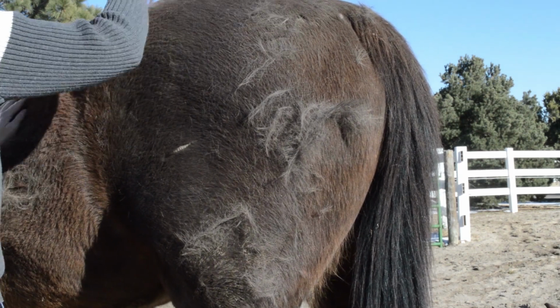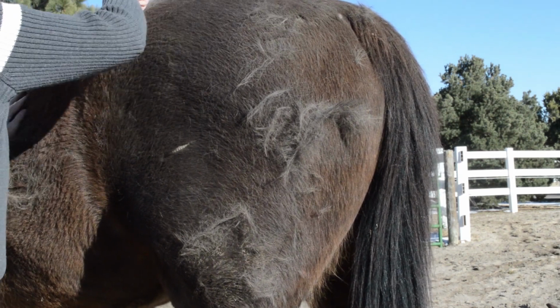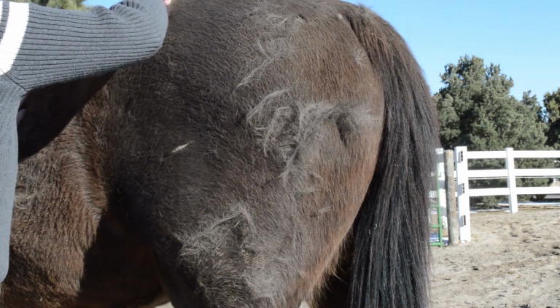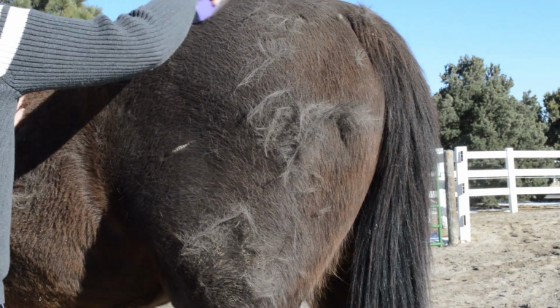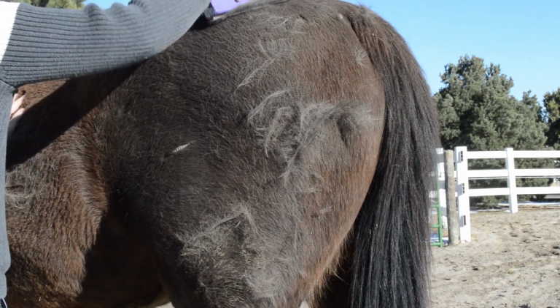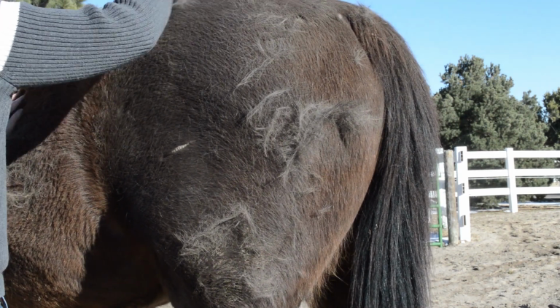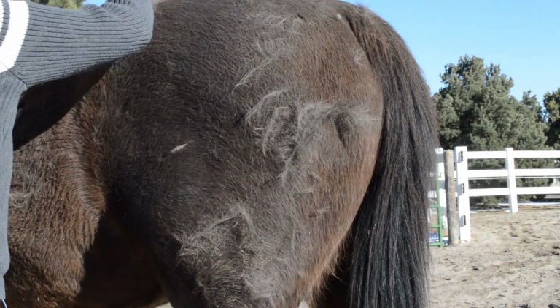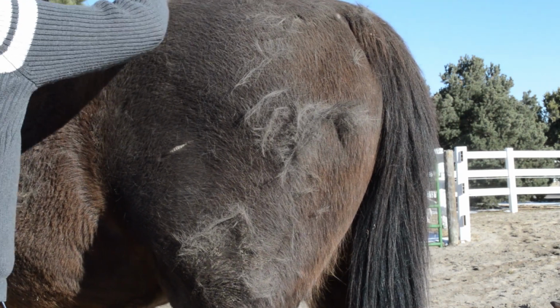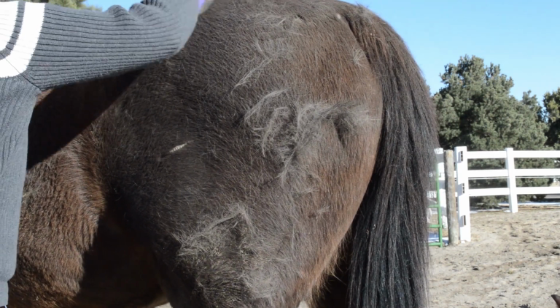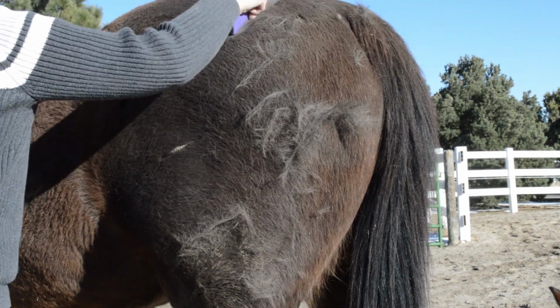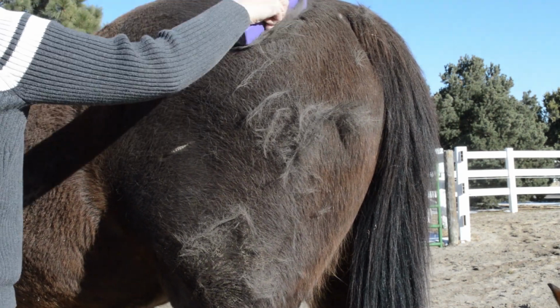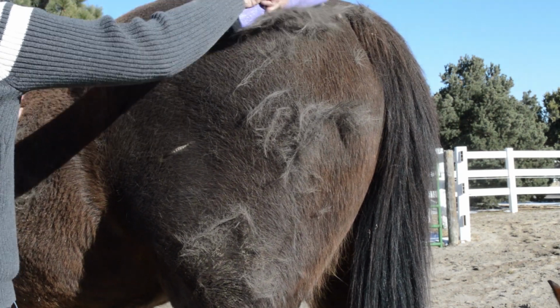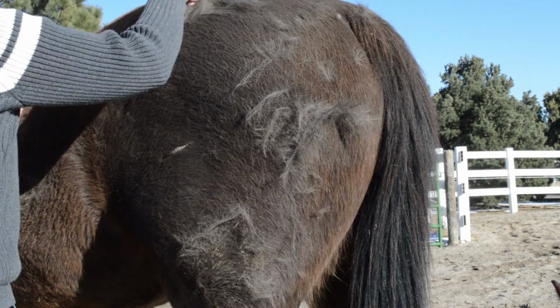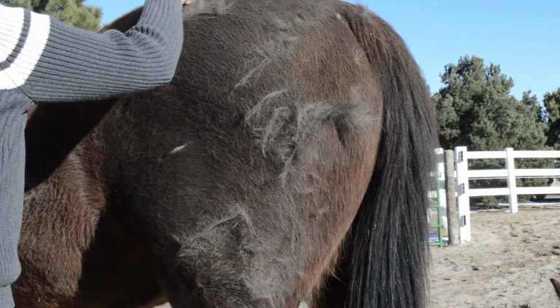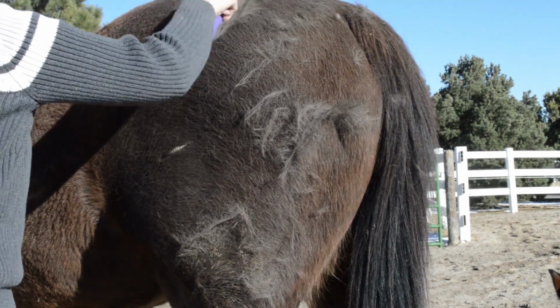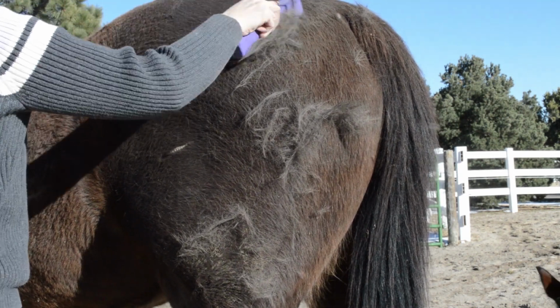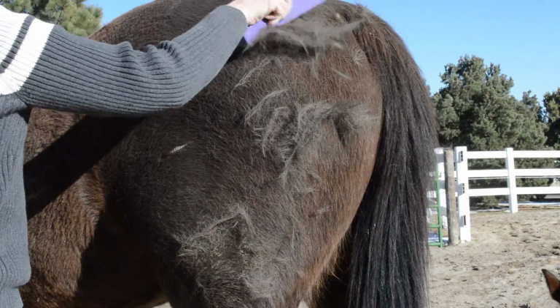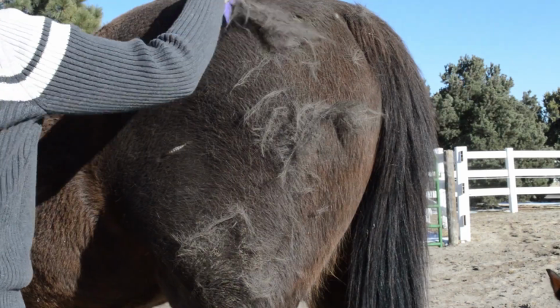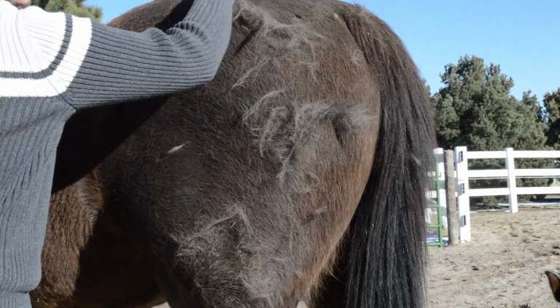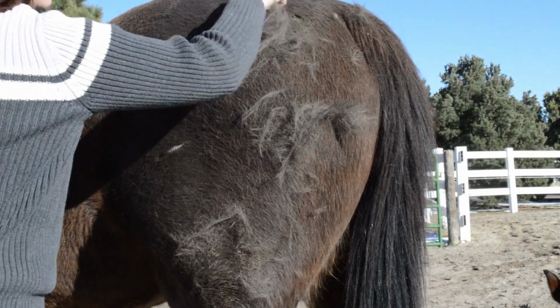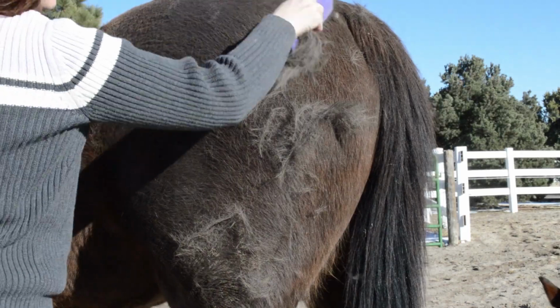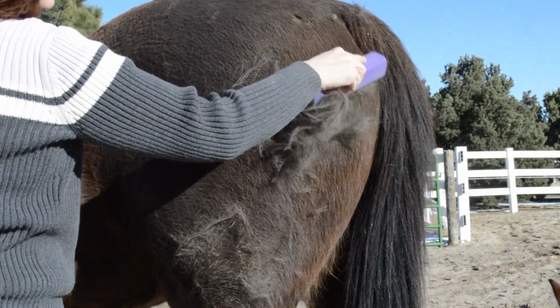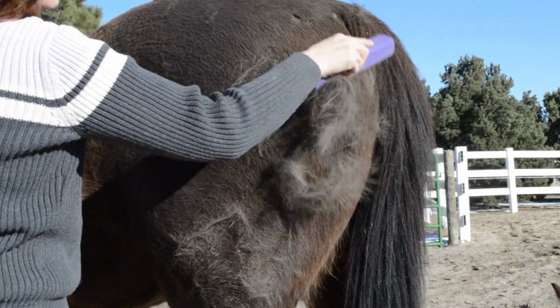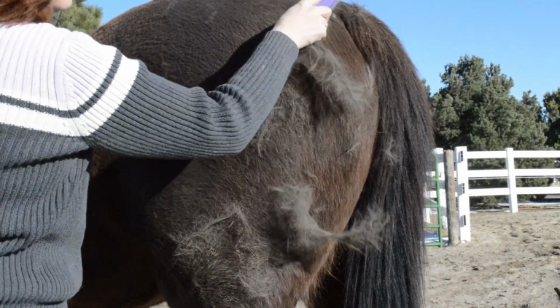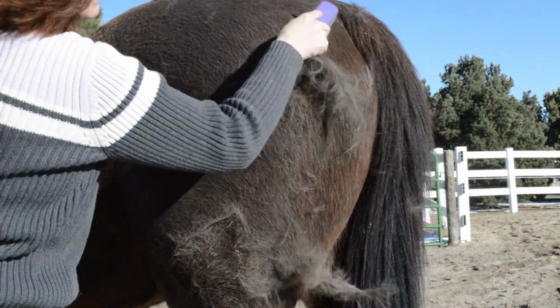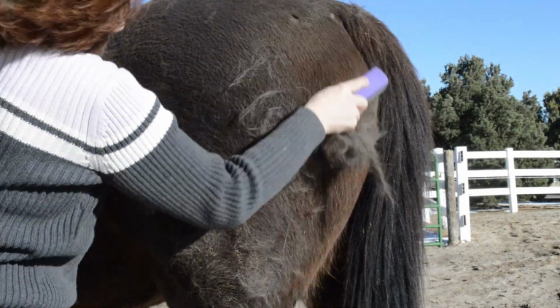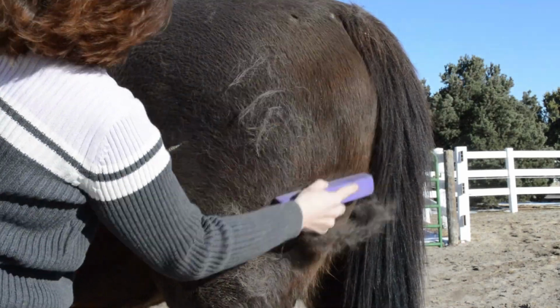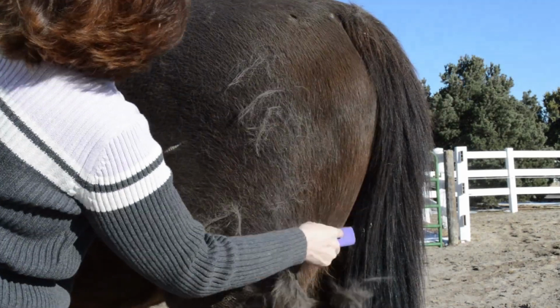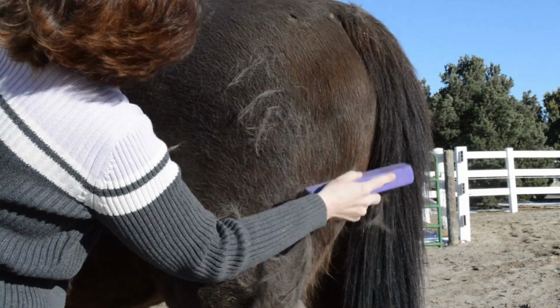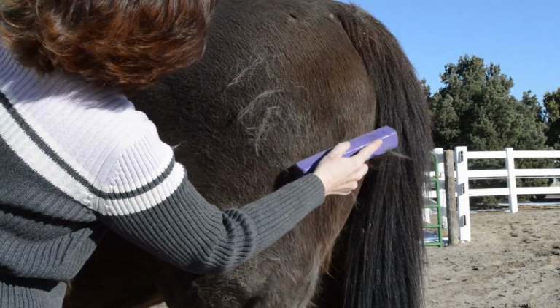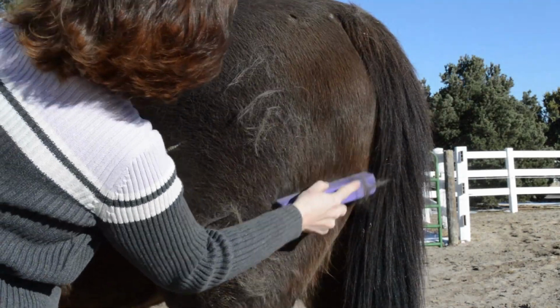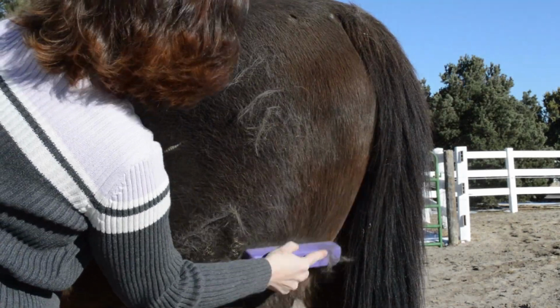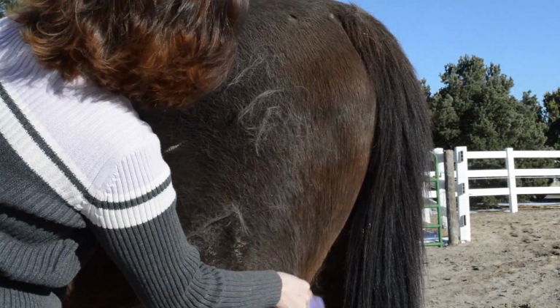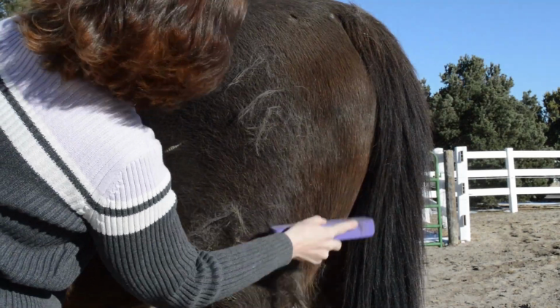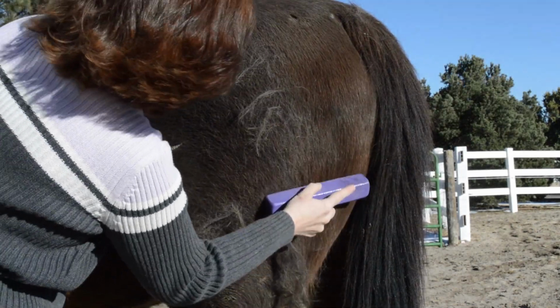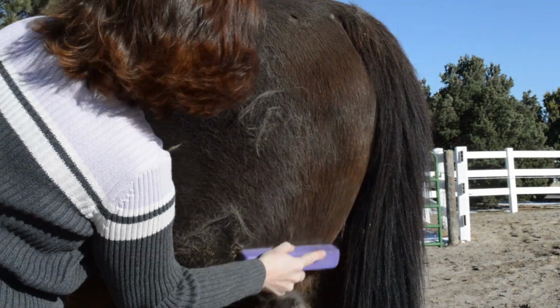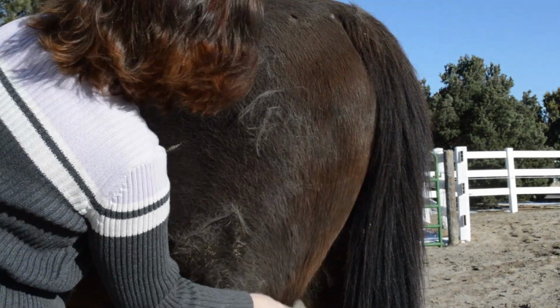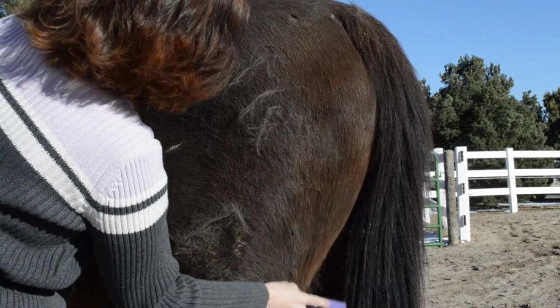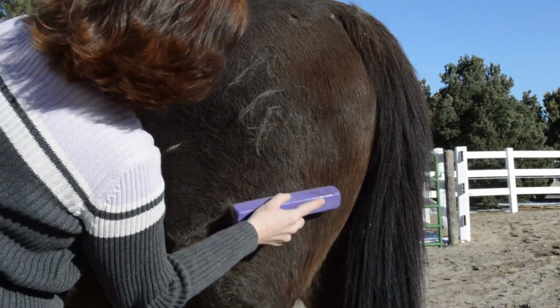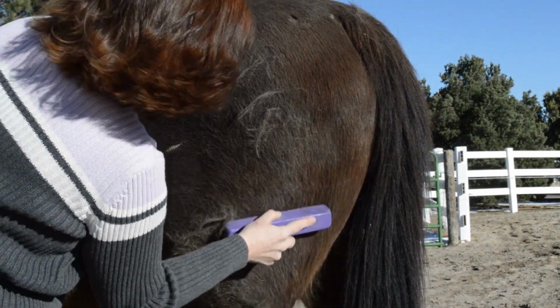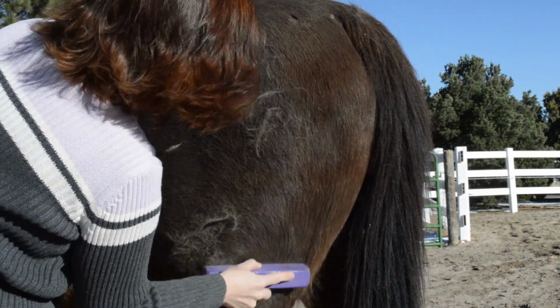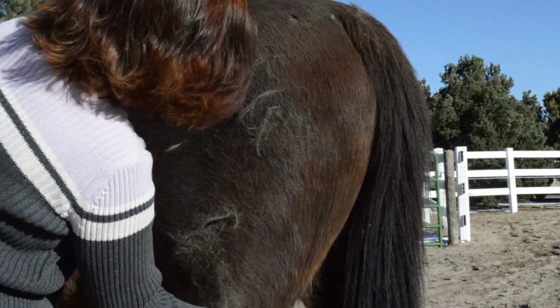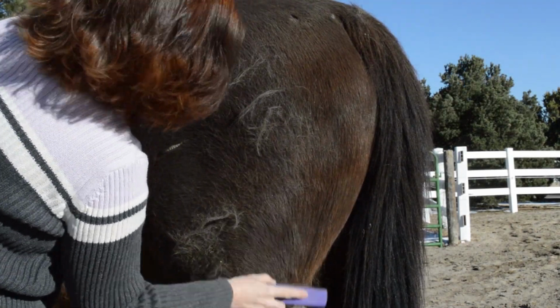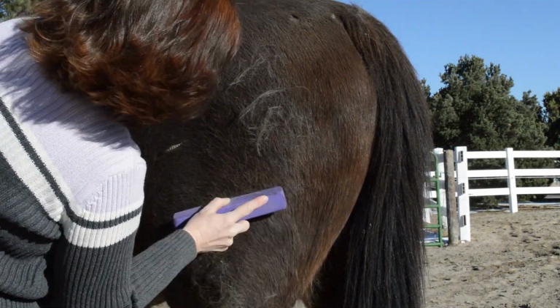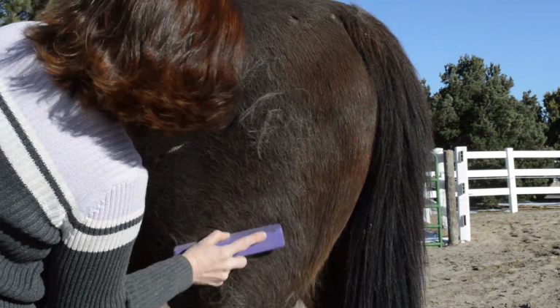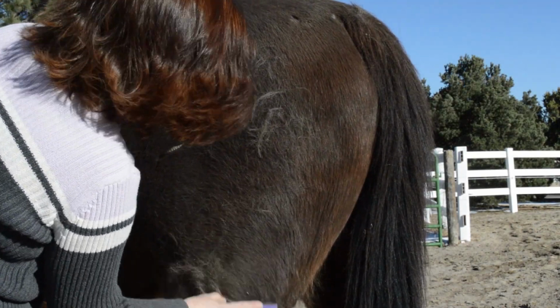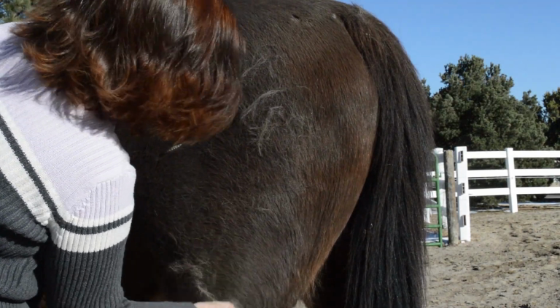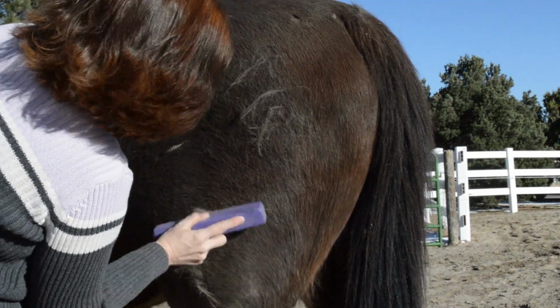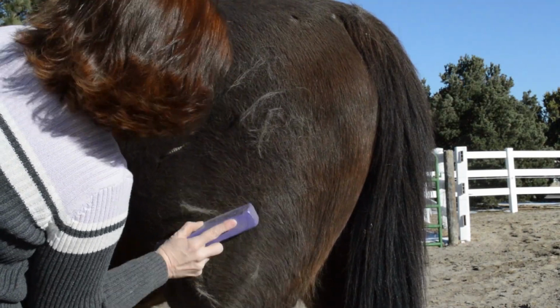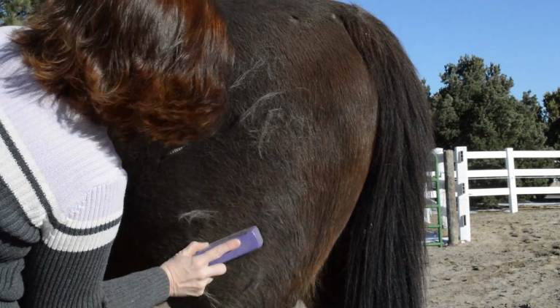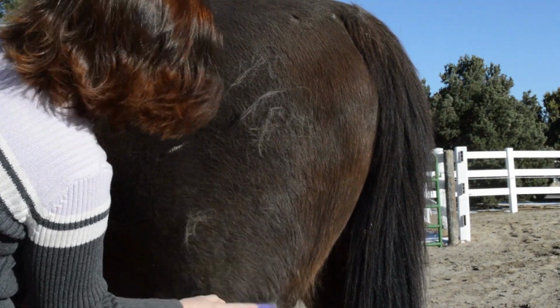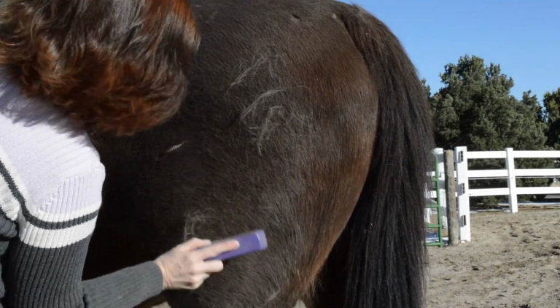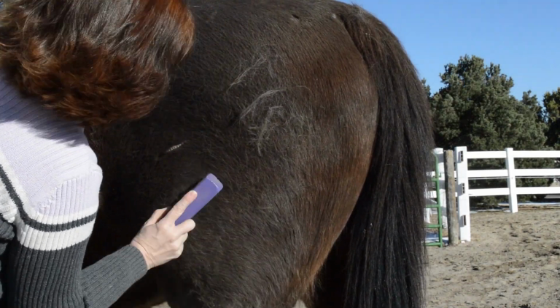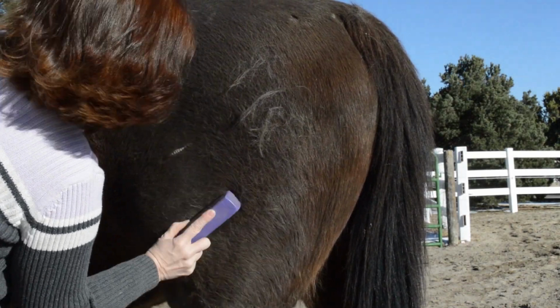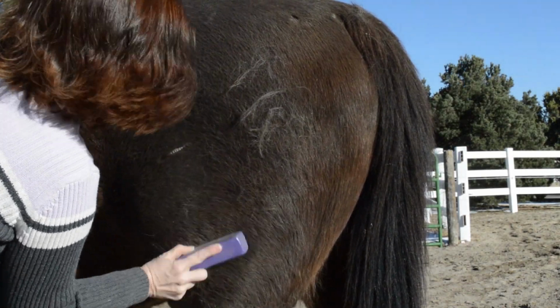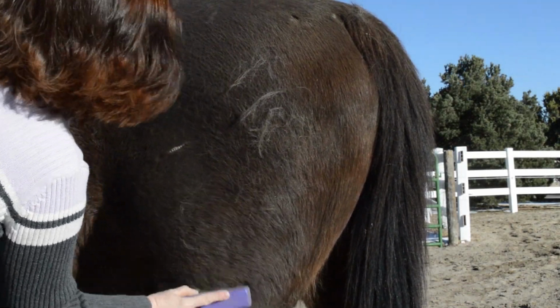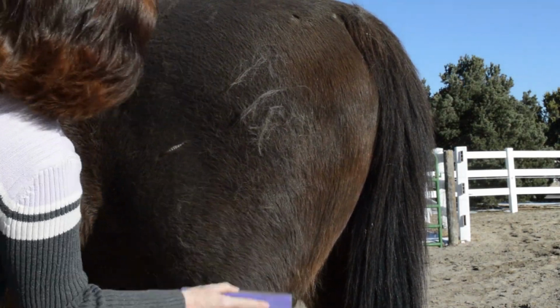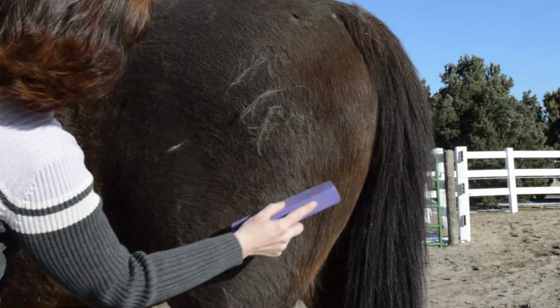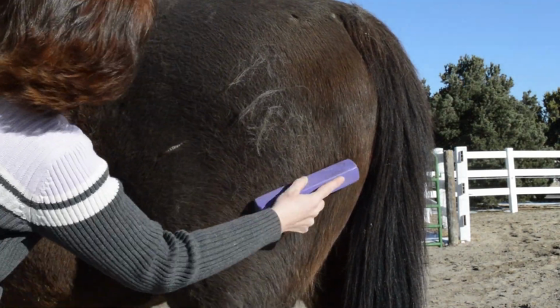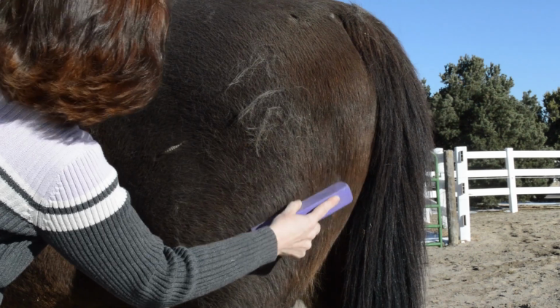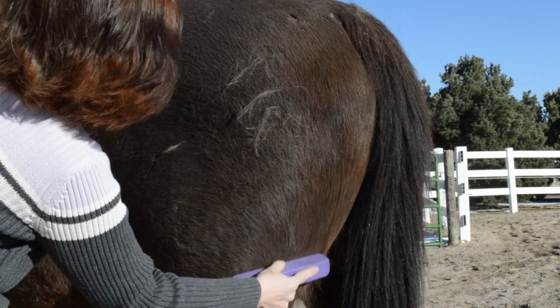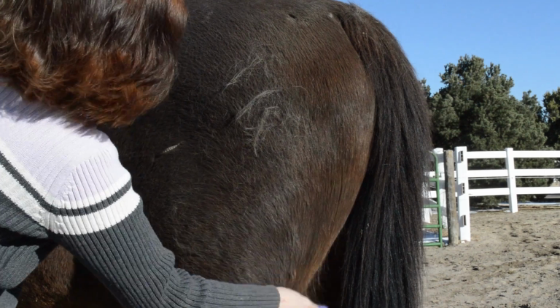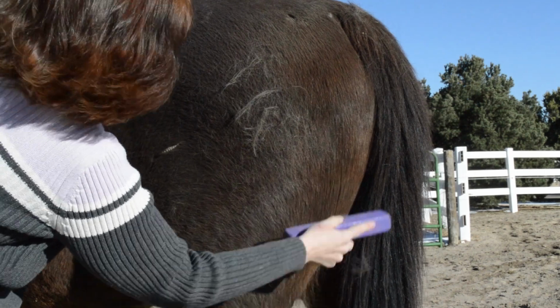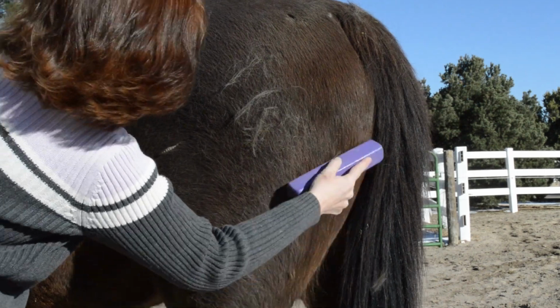Frisbee seemed to like it too, which was nice. He just stood there while I was grooming him with my DIY shedding tool.